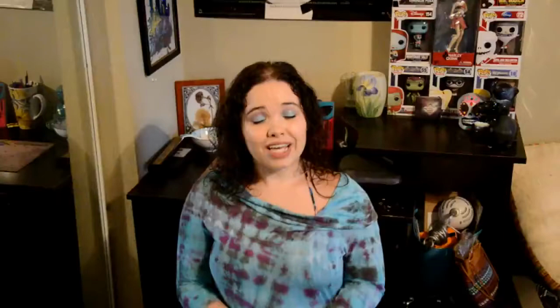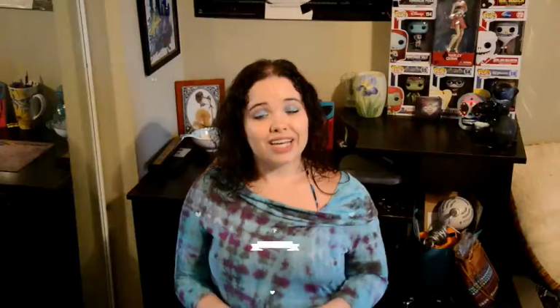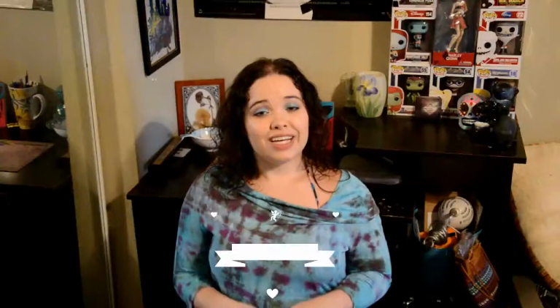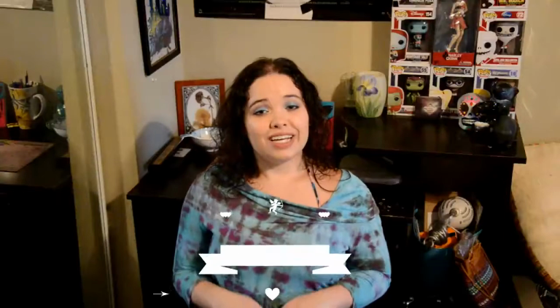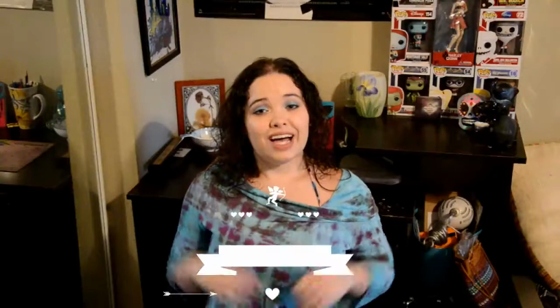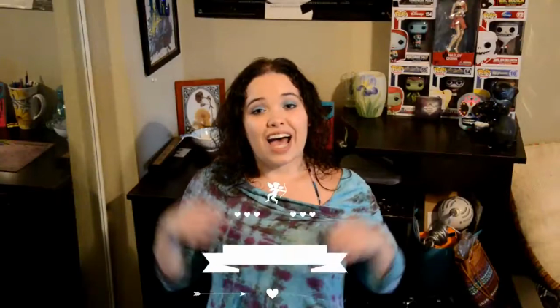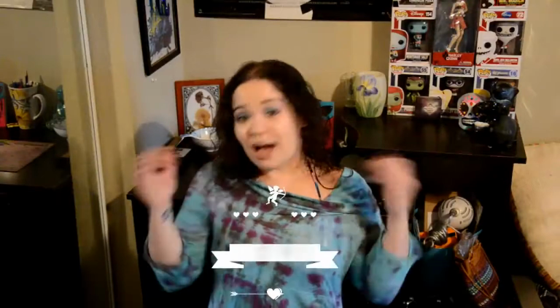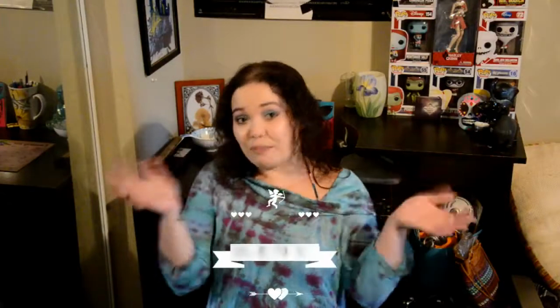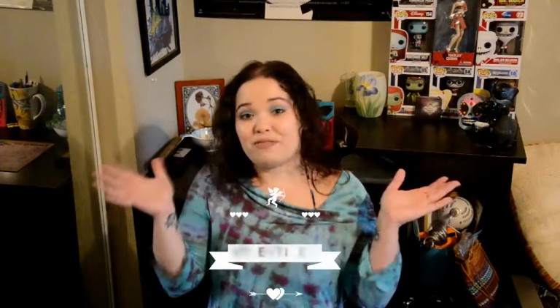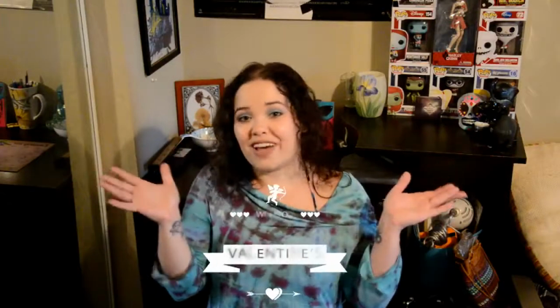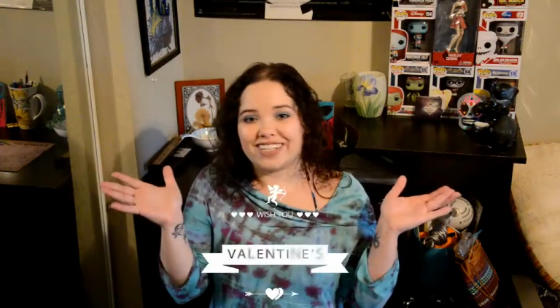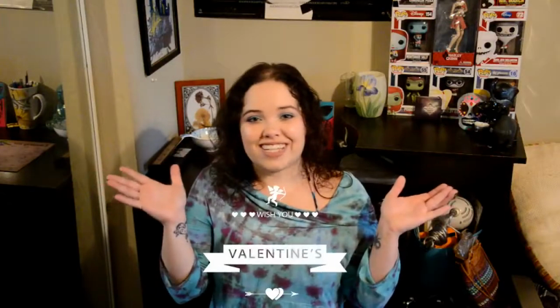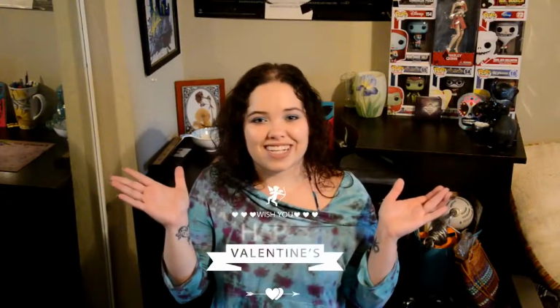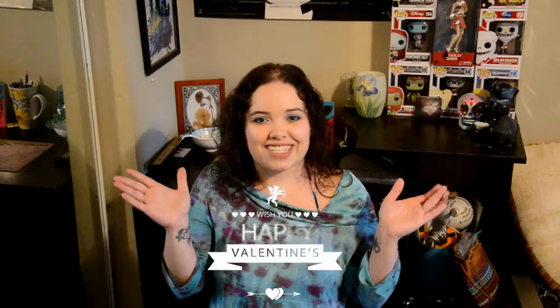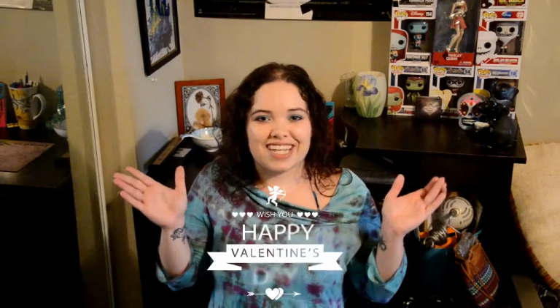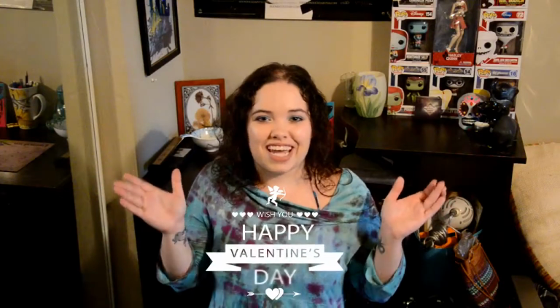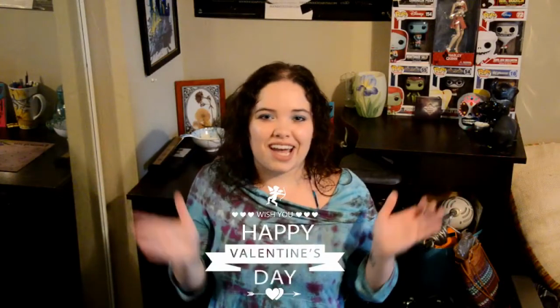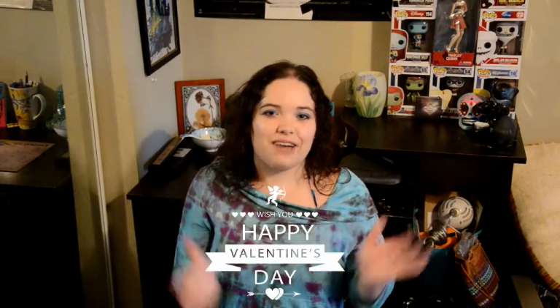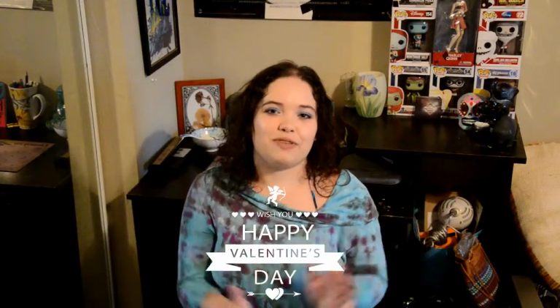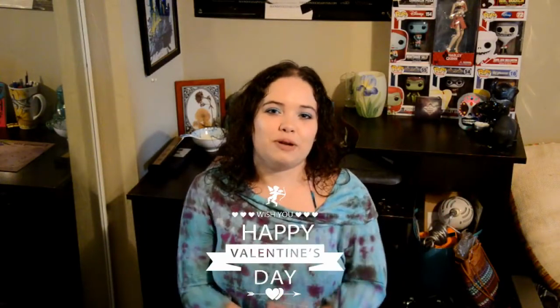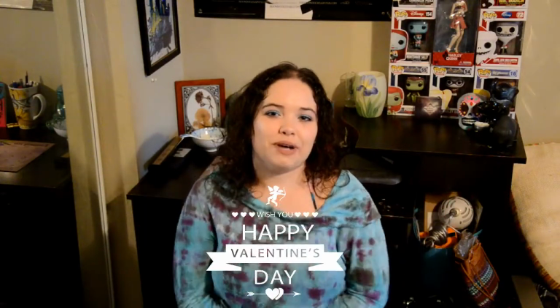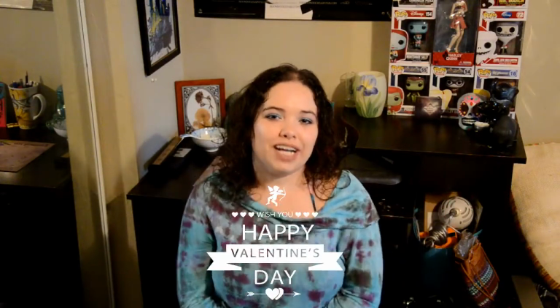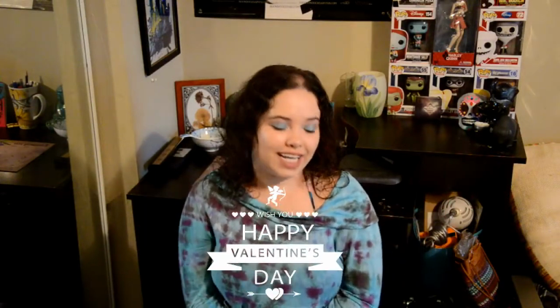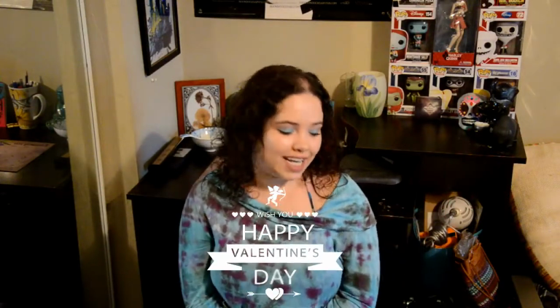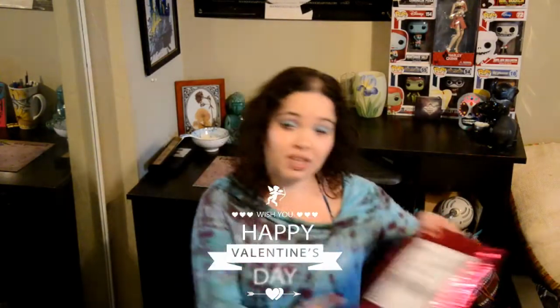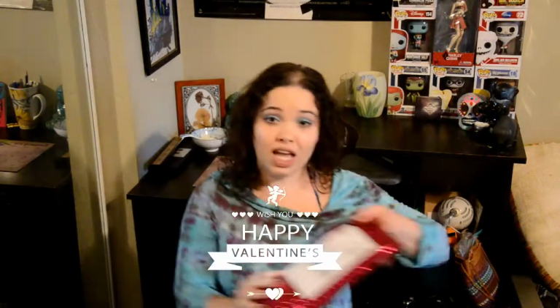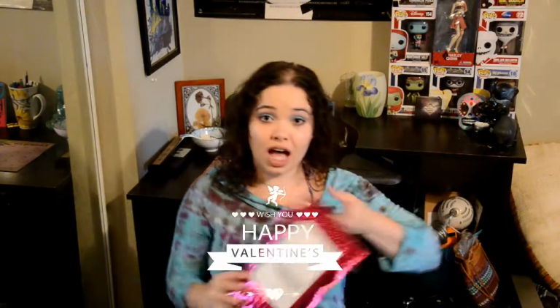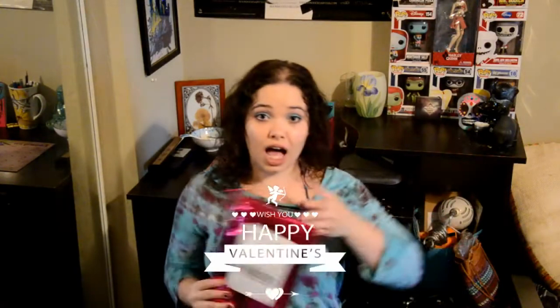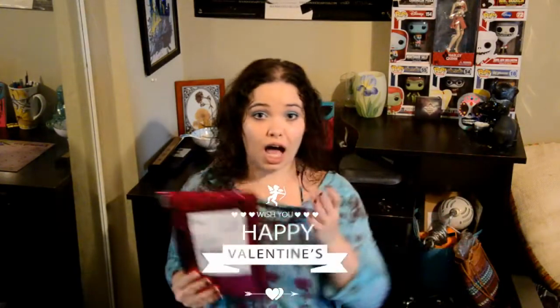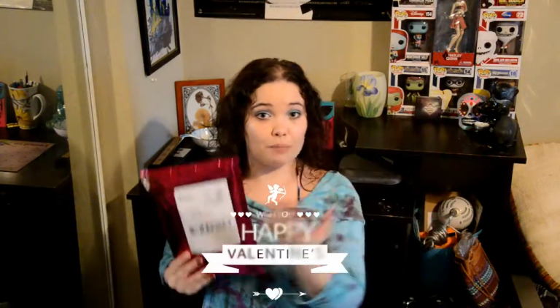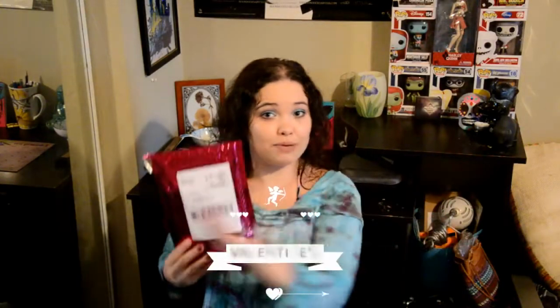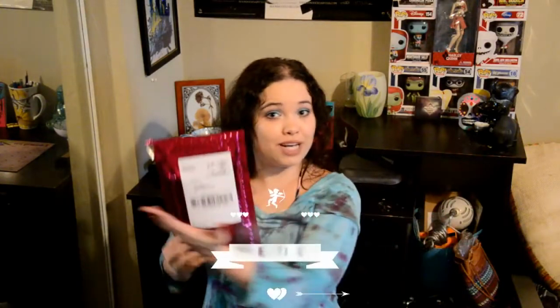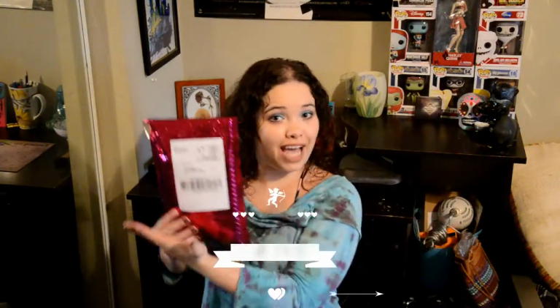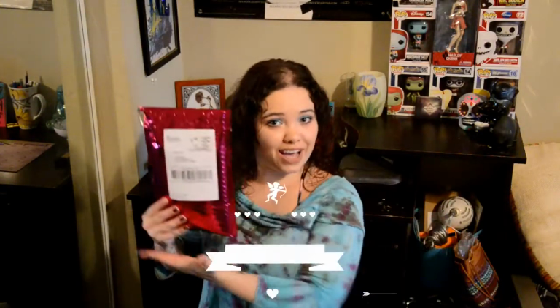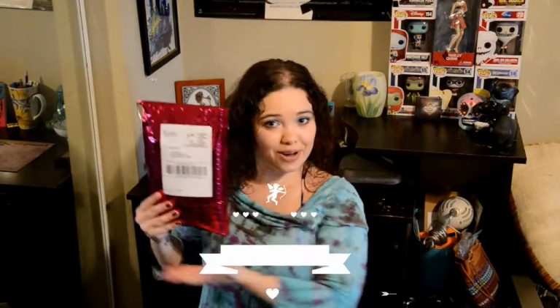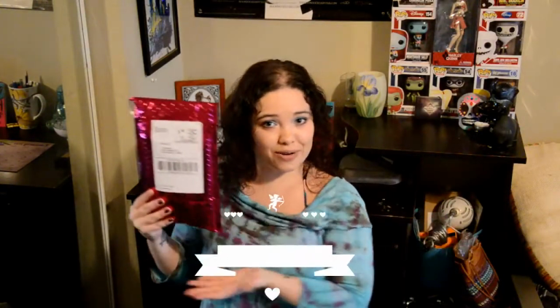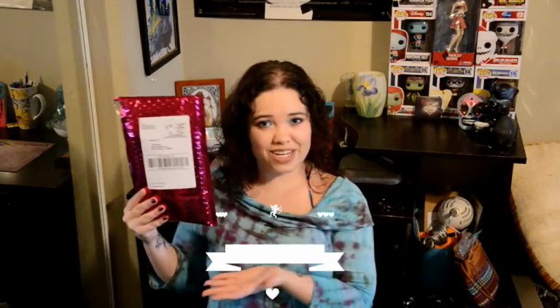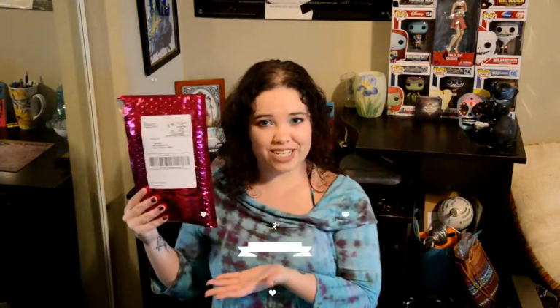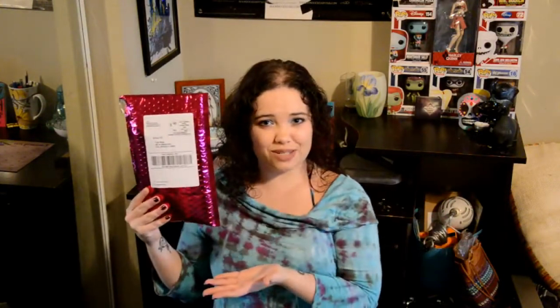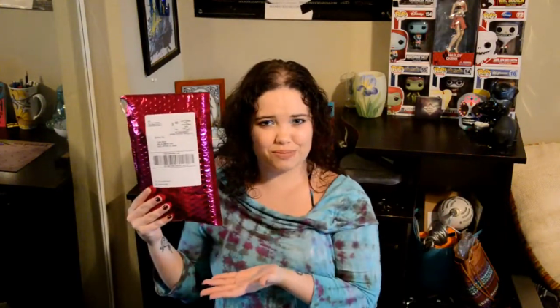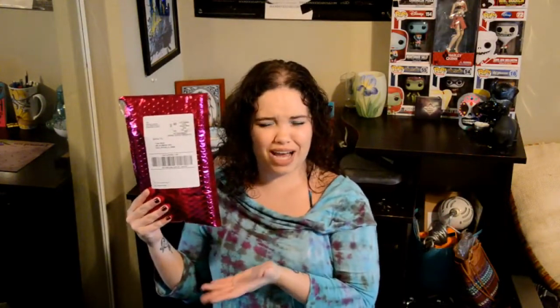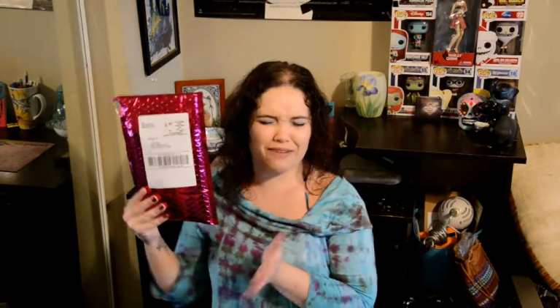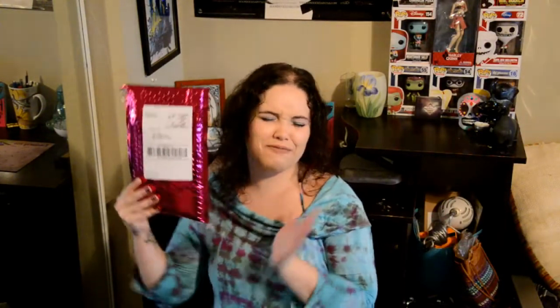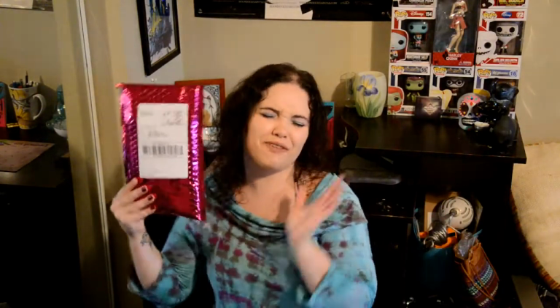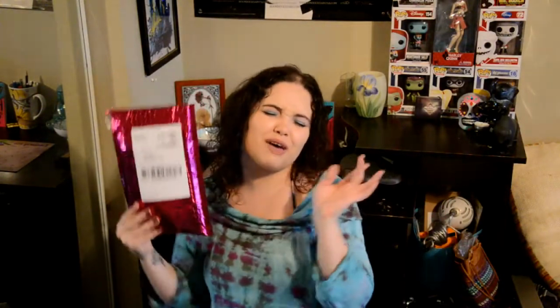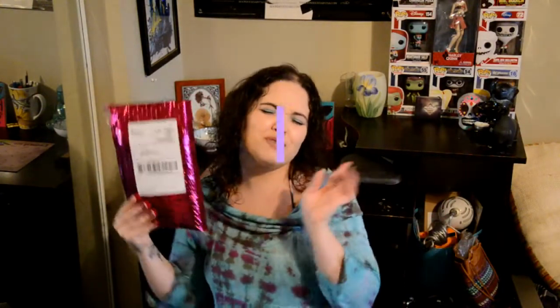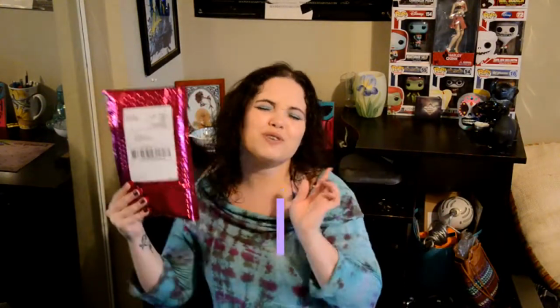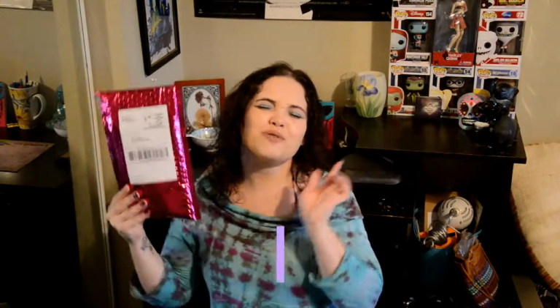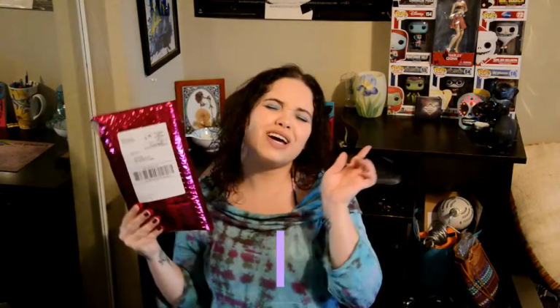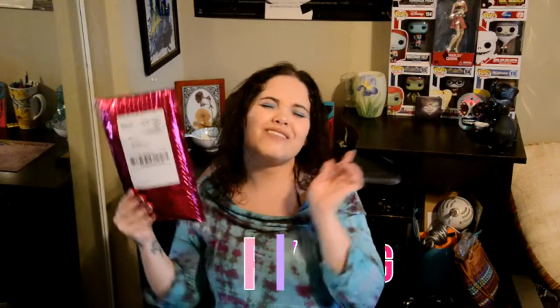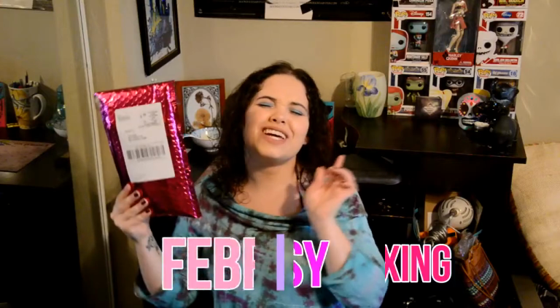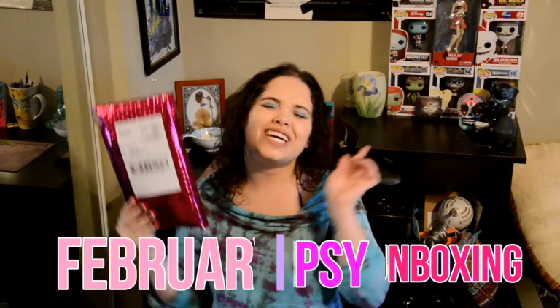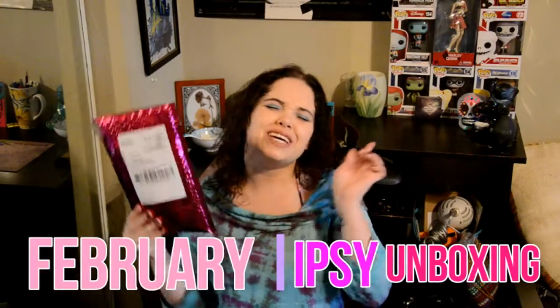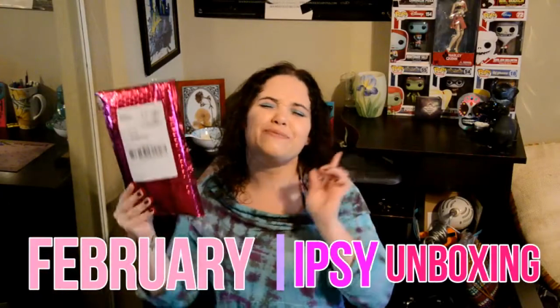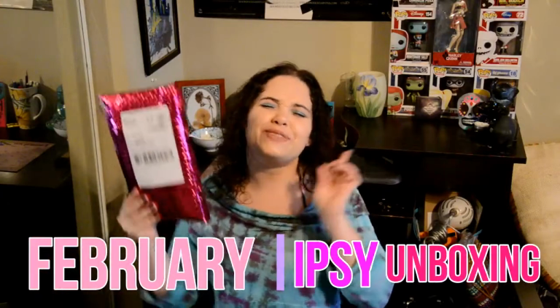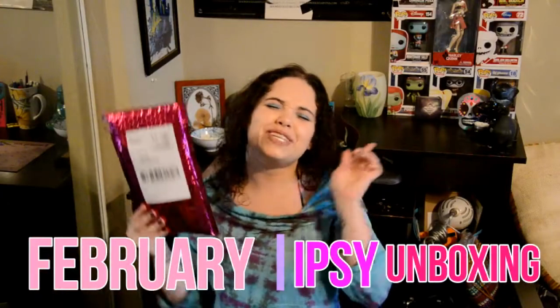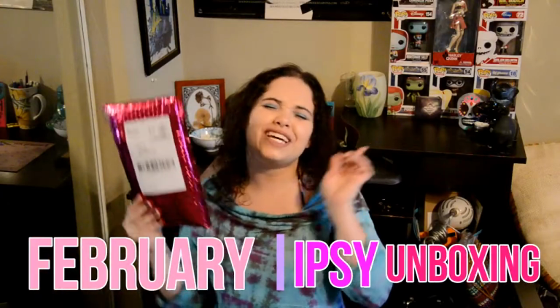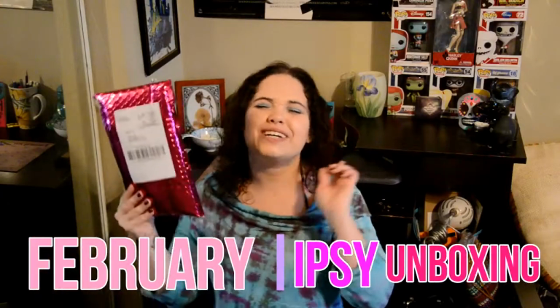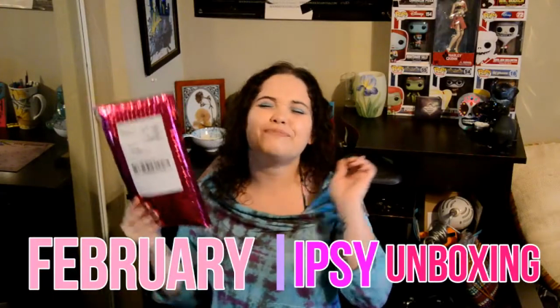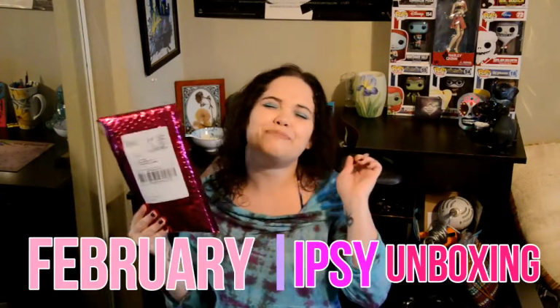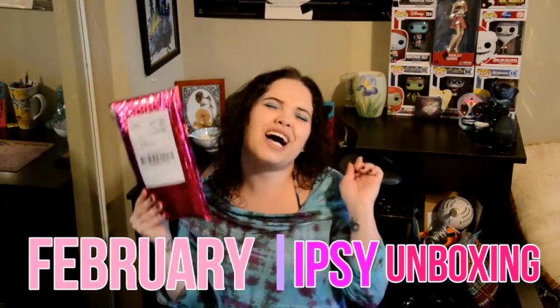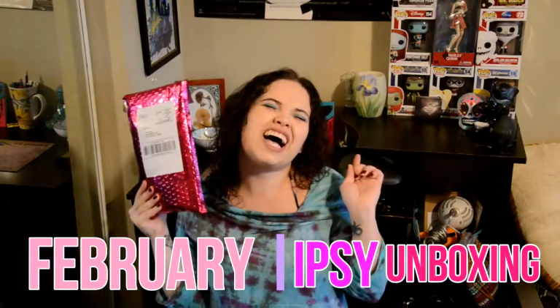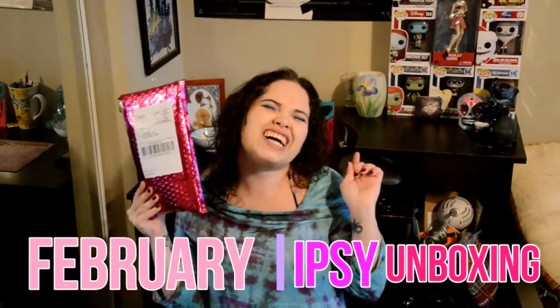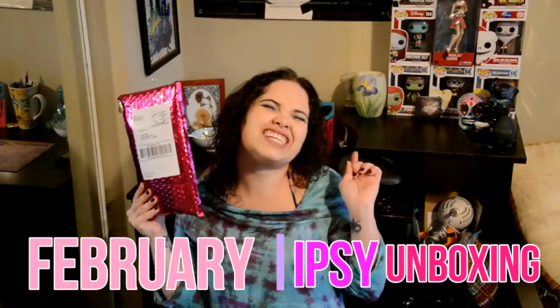Happy Valentine's Day everybody! Up now is my February Ipsy unboxing!